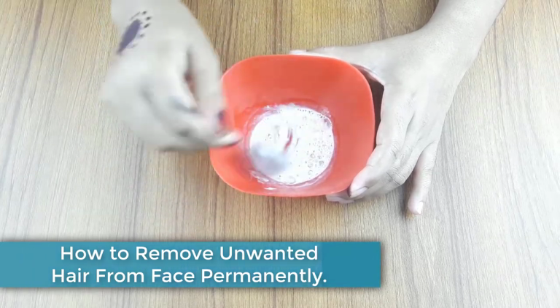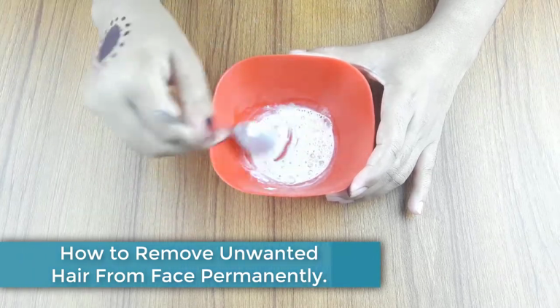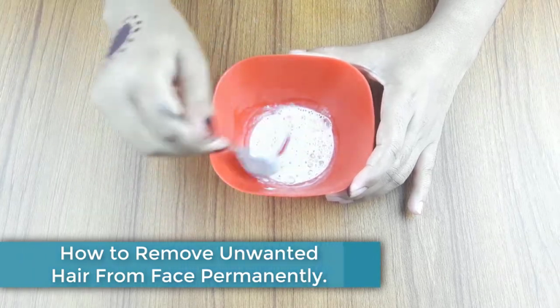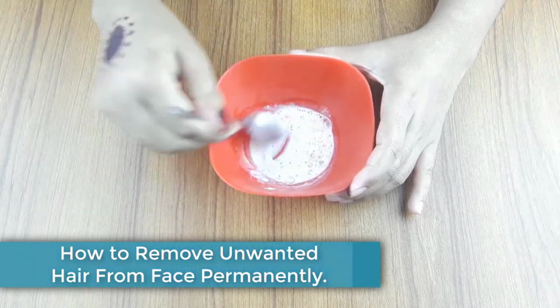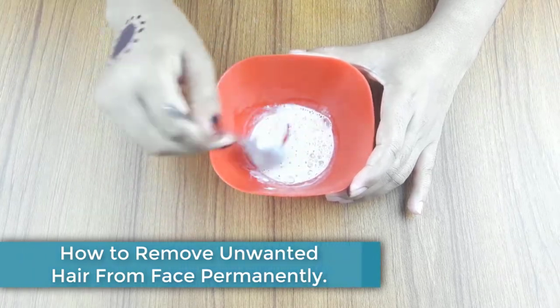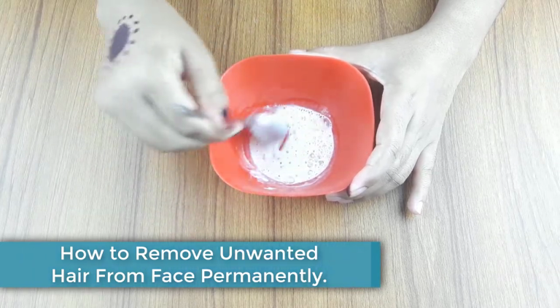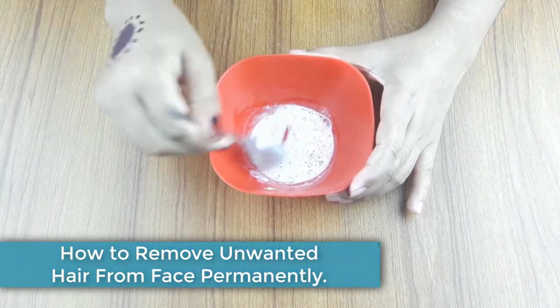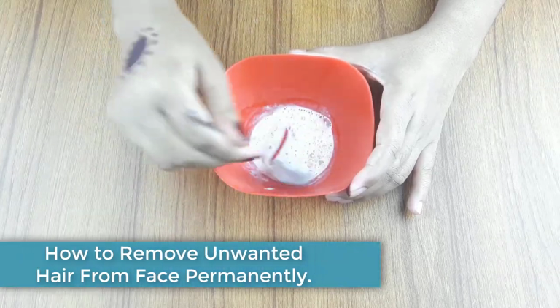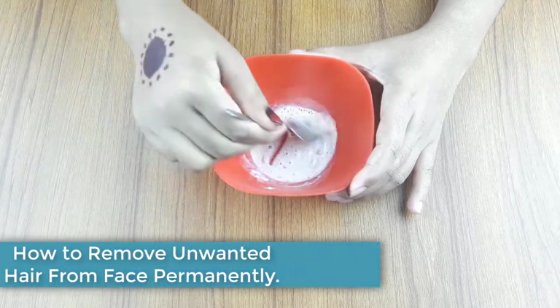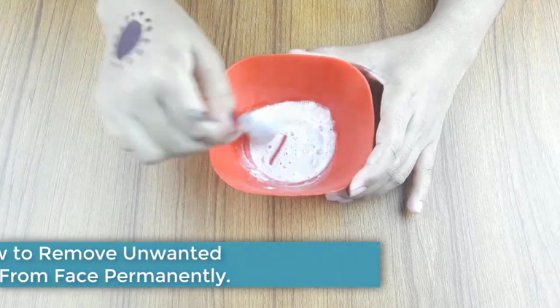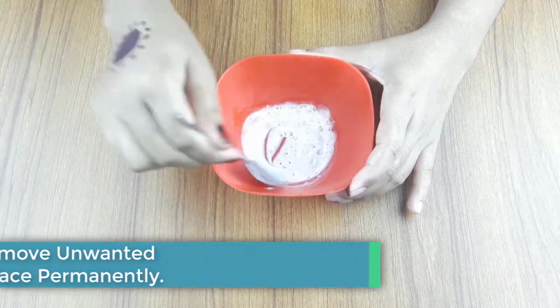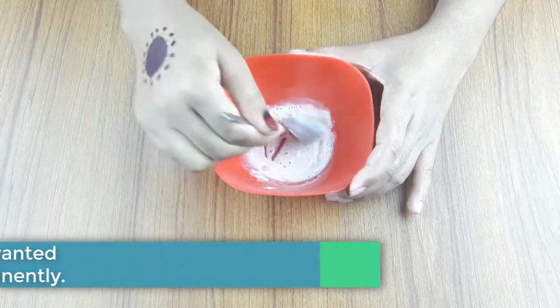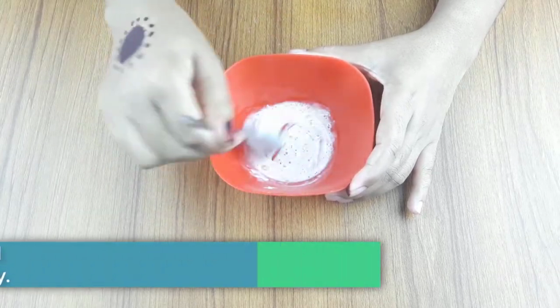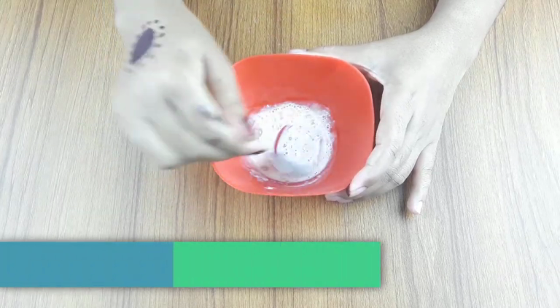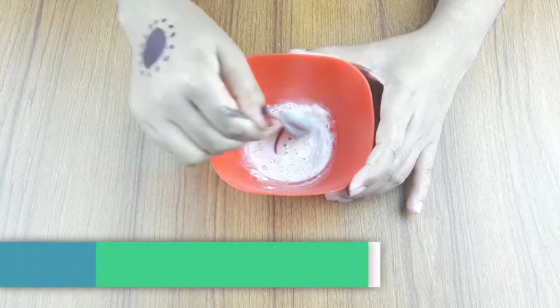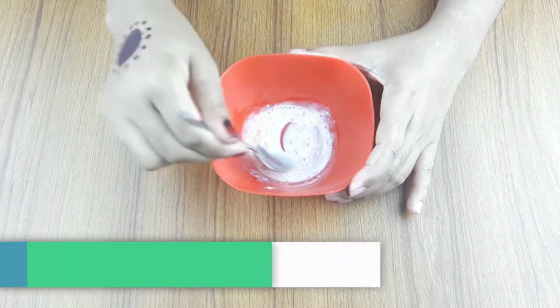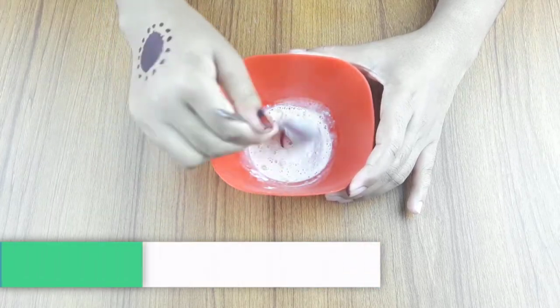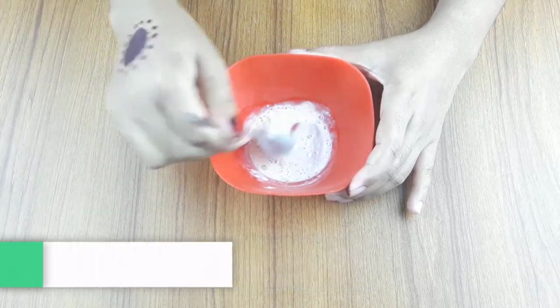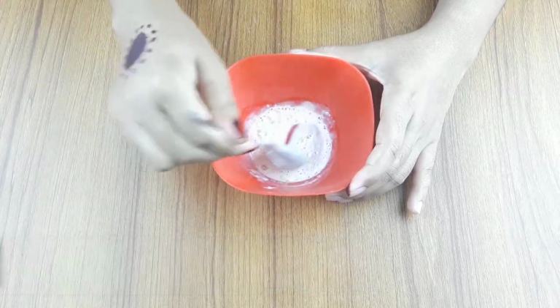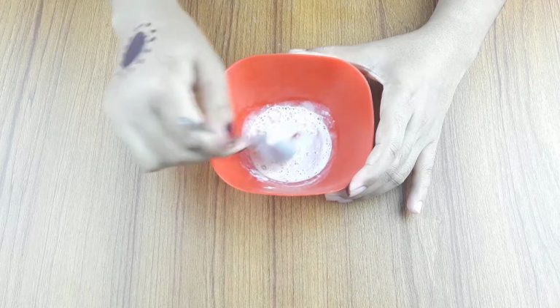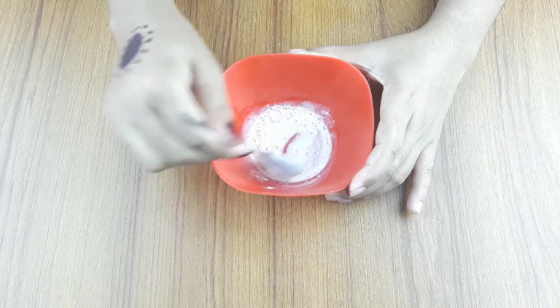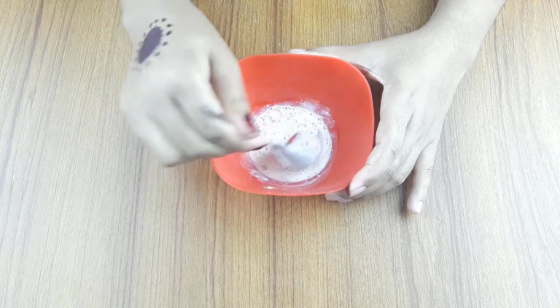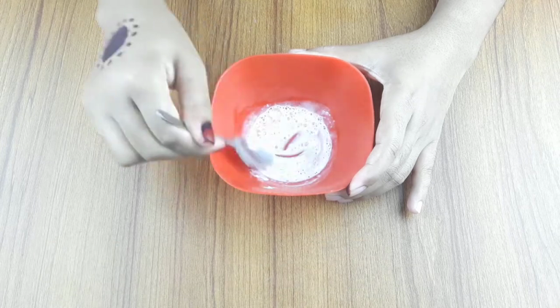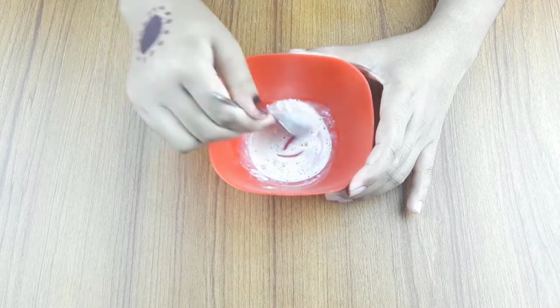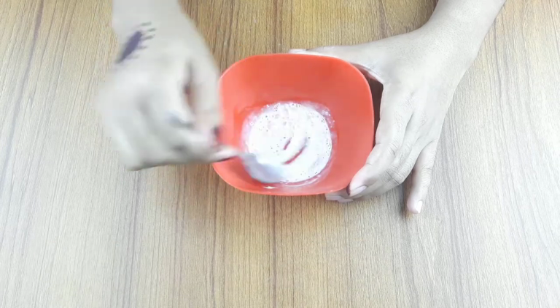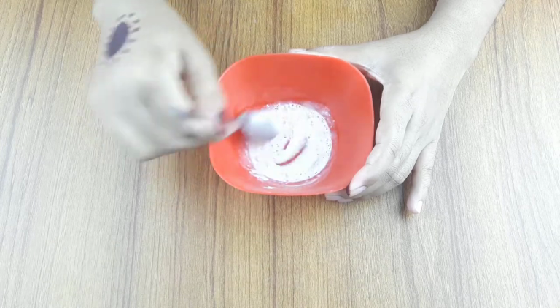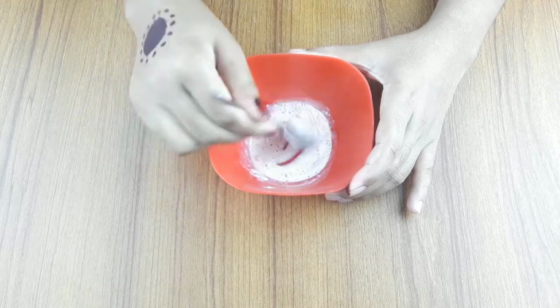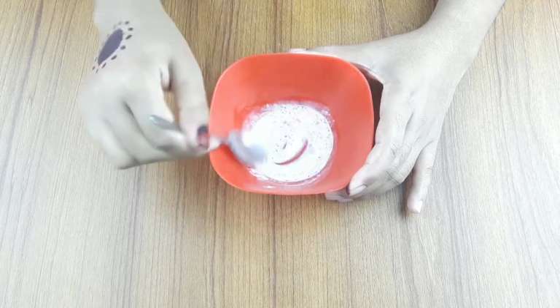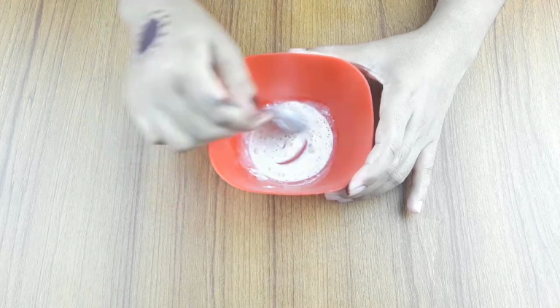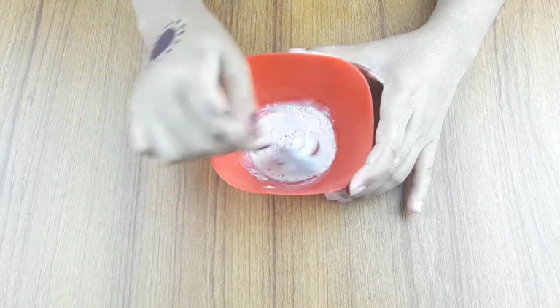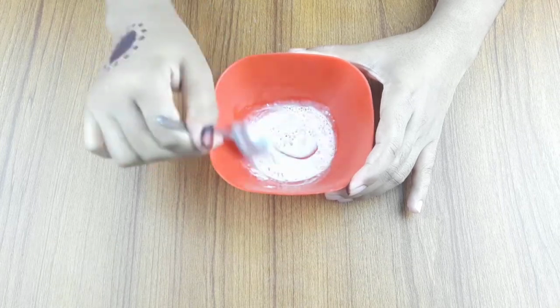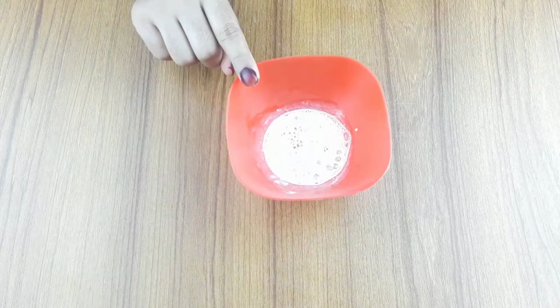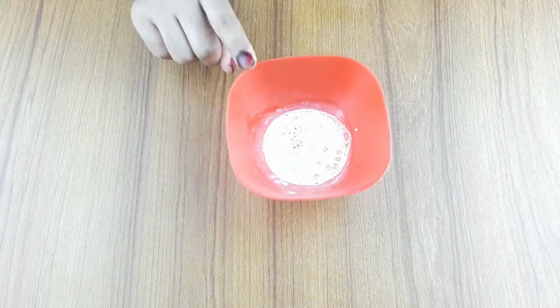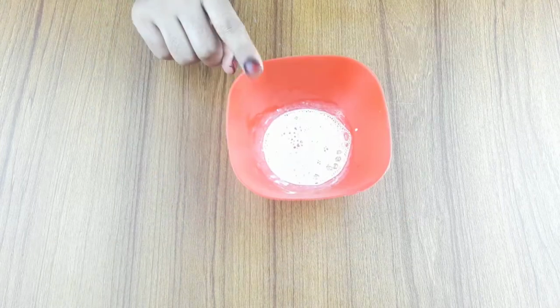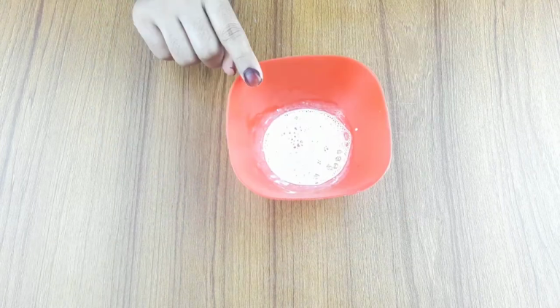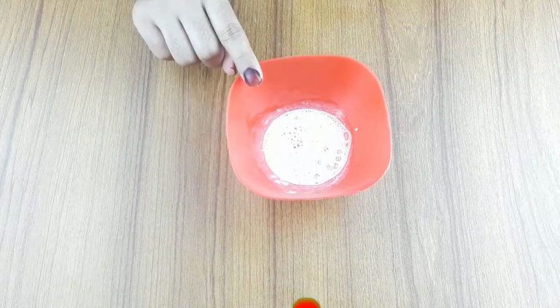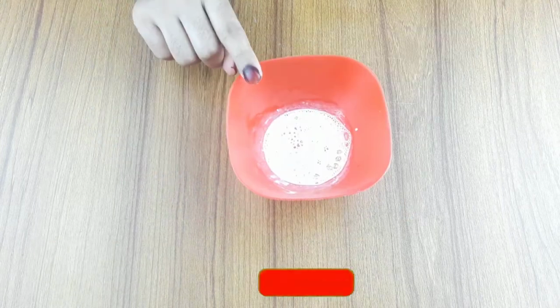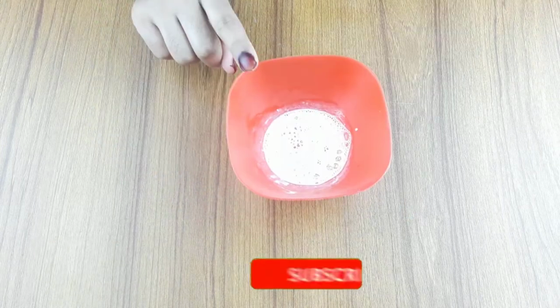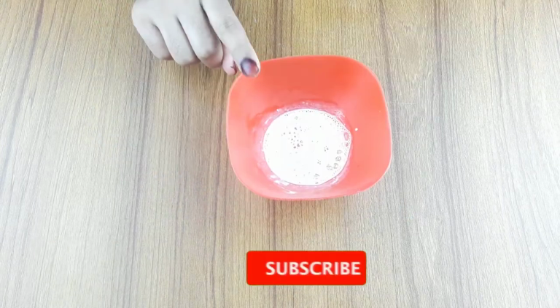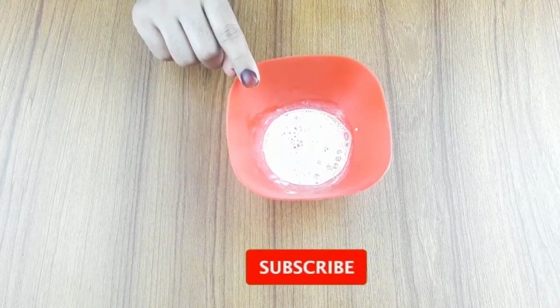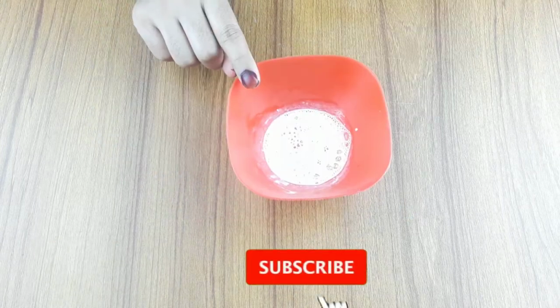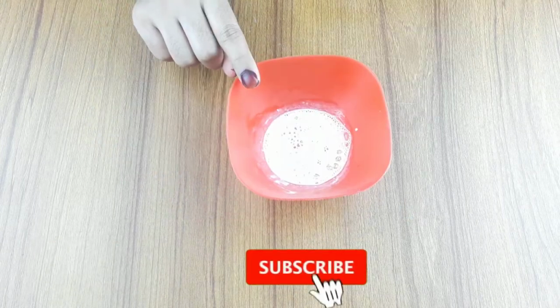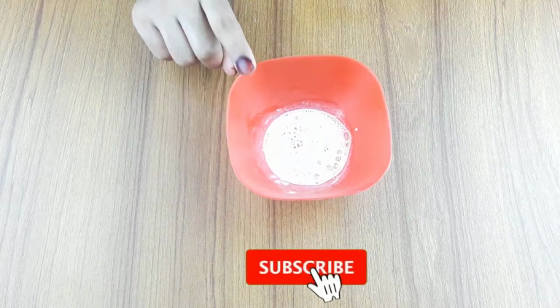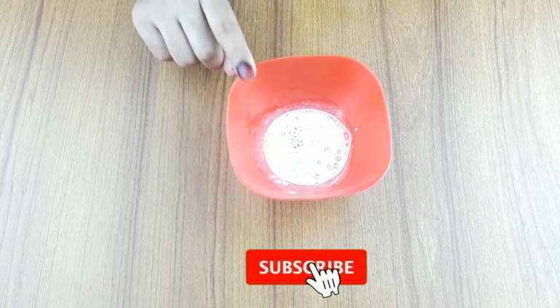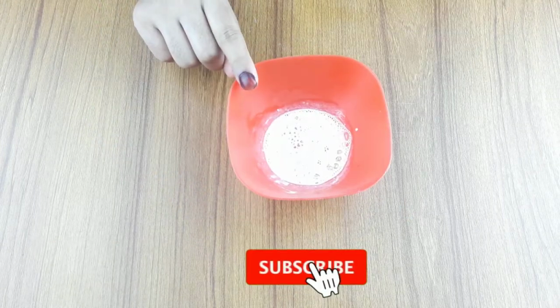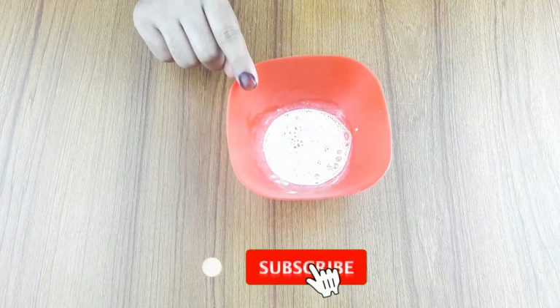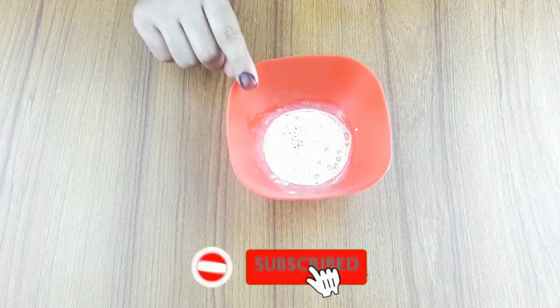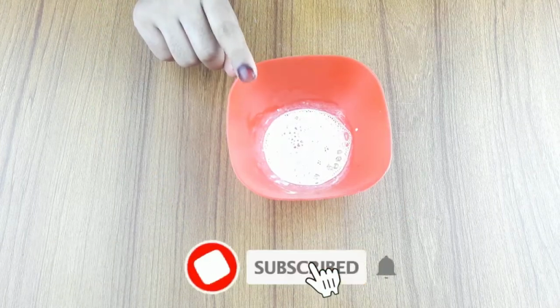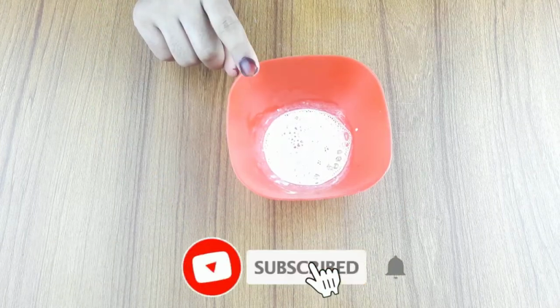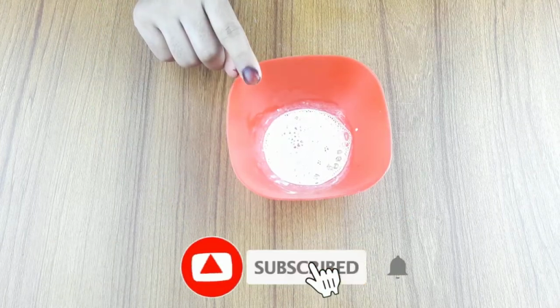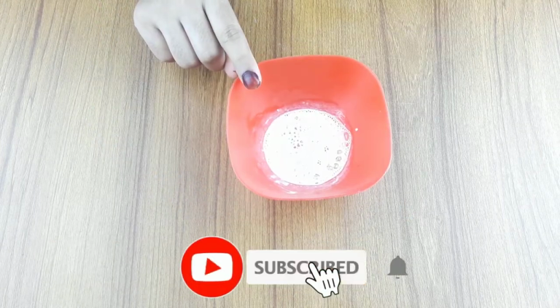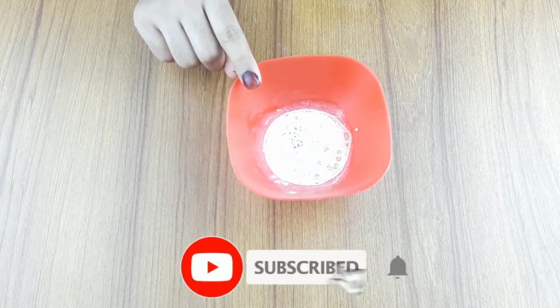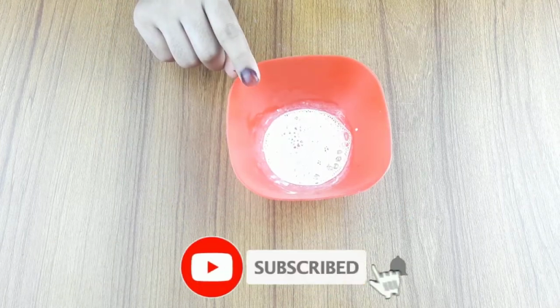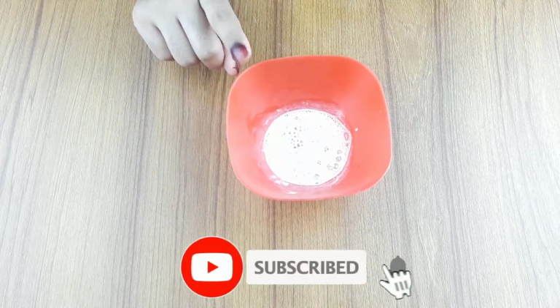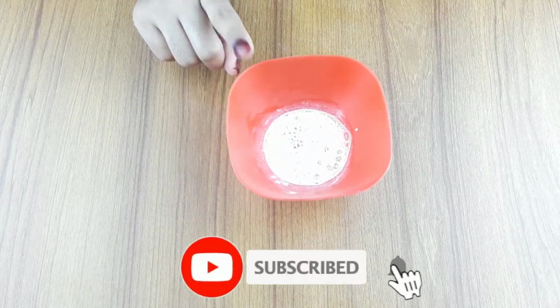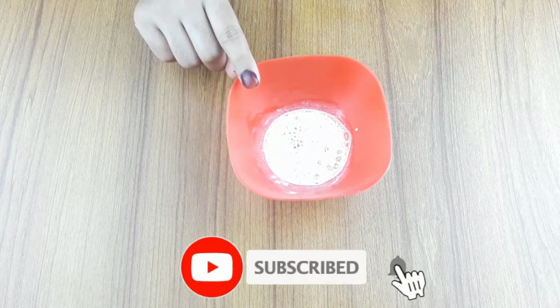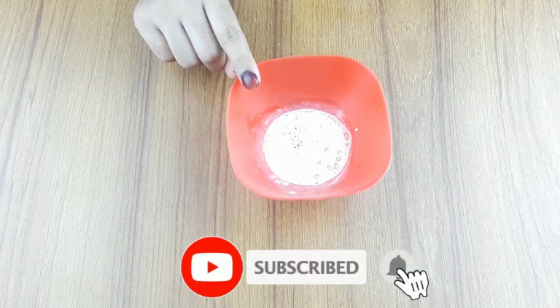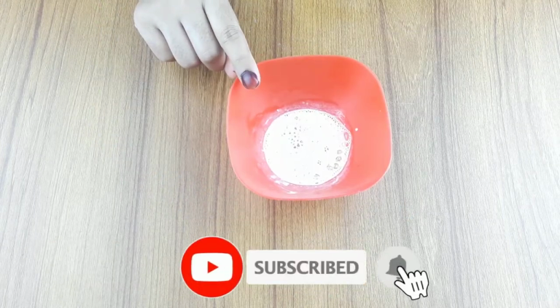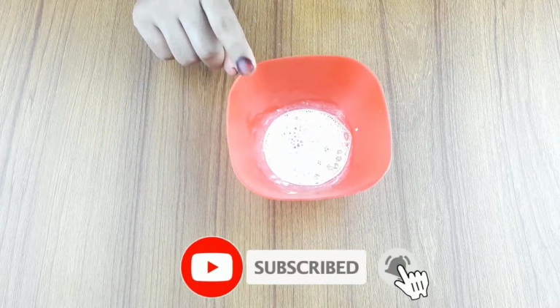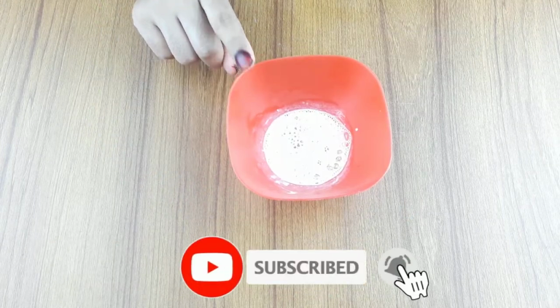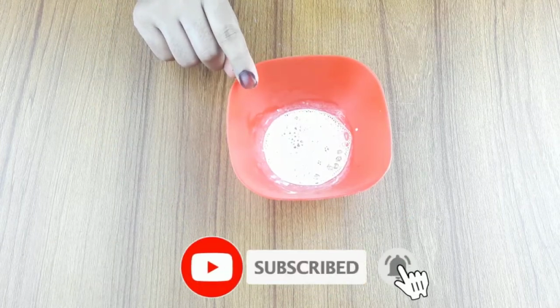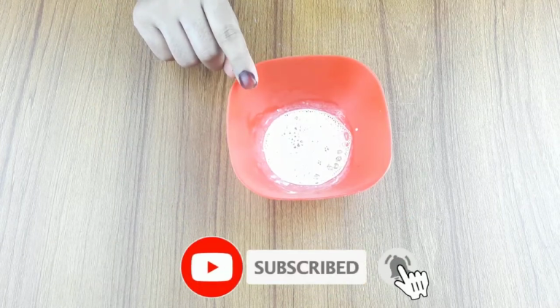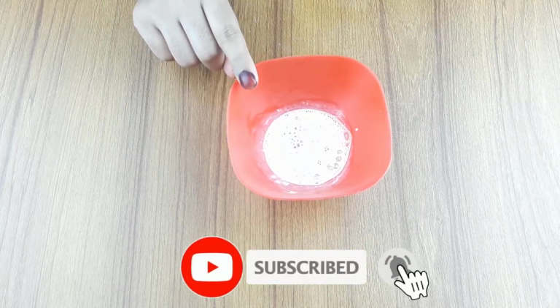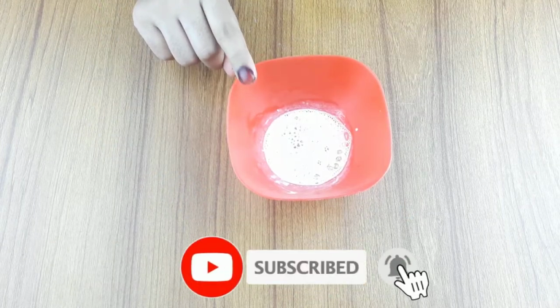Before starting, I want to say, please subscribe to our channel and click the bell icon for more updates.